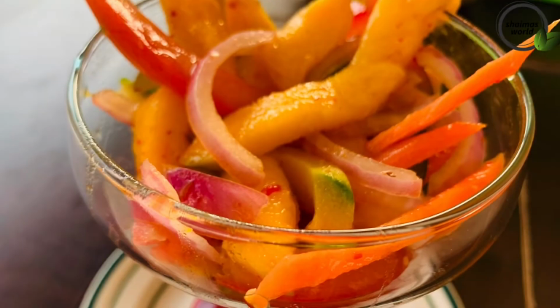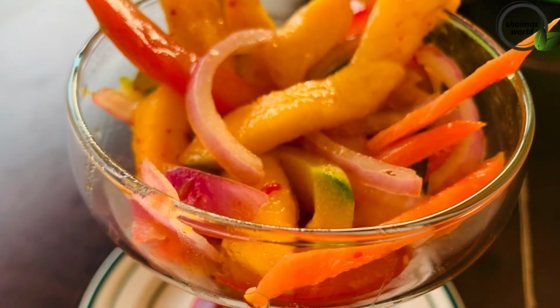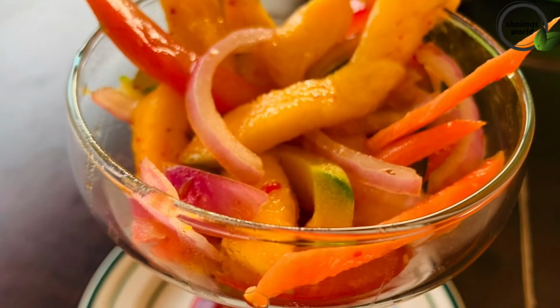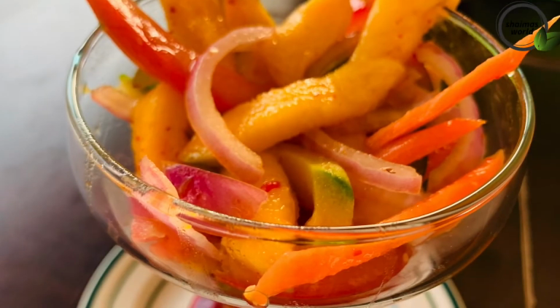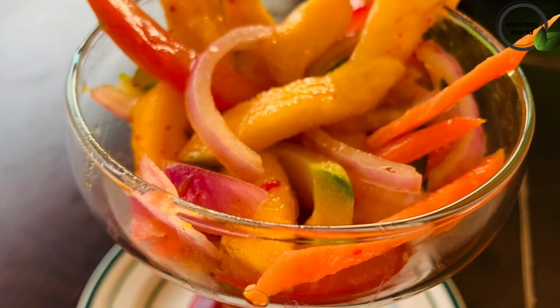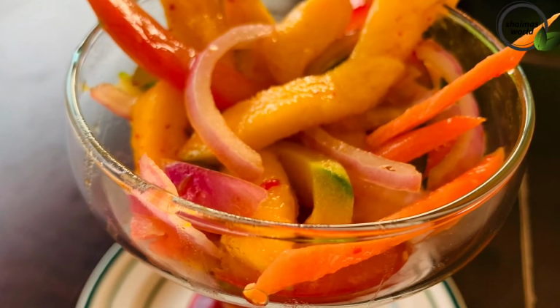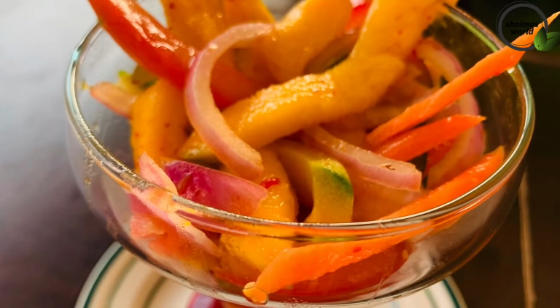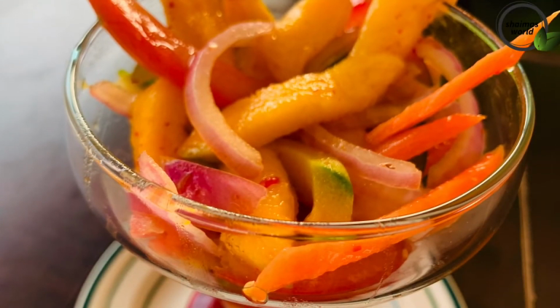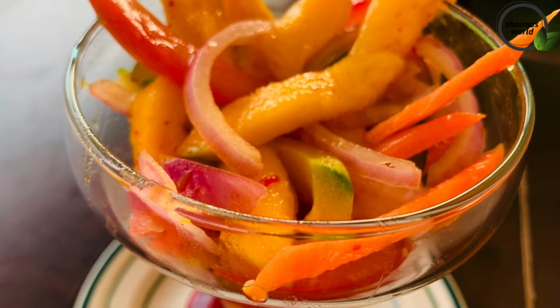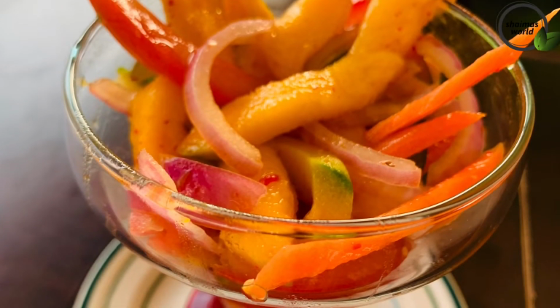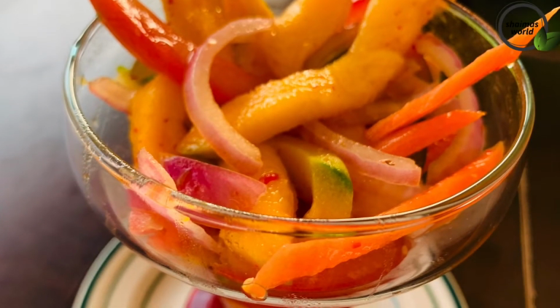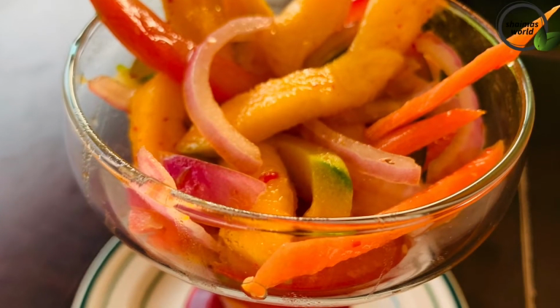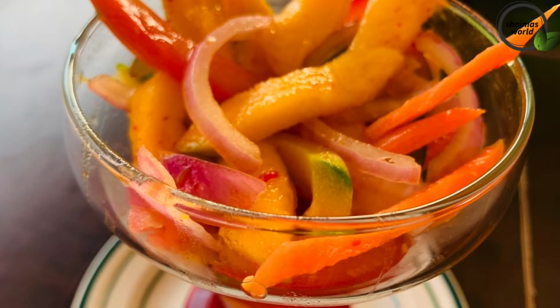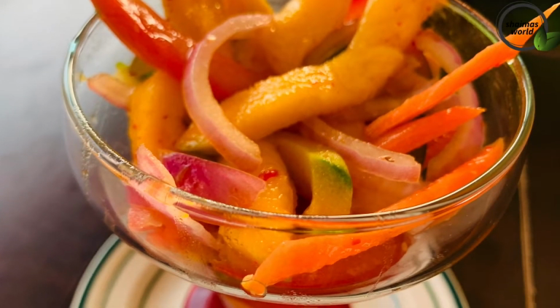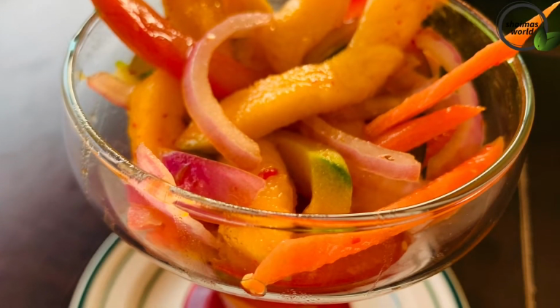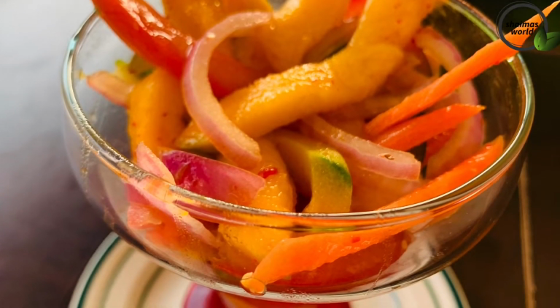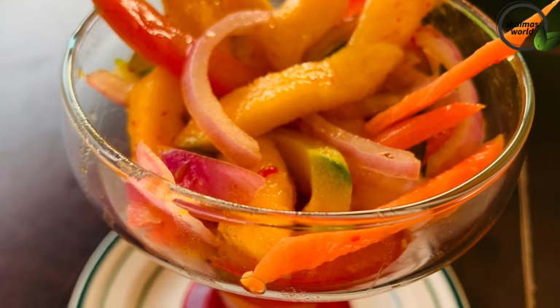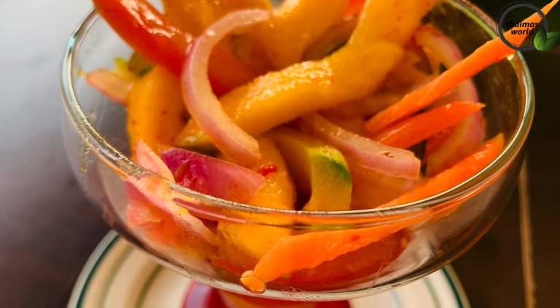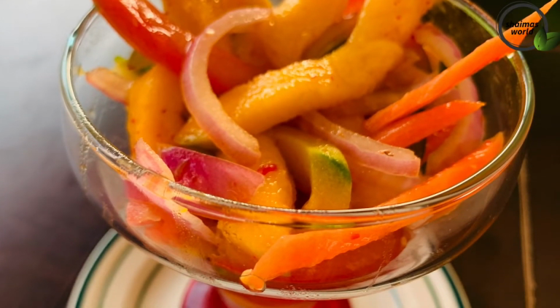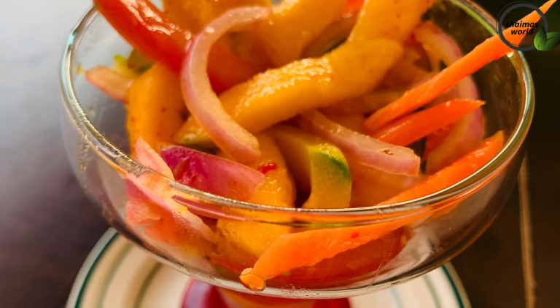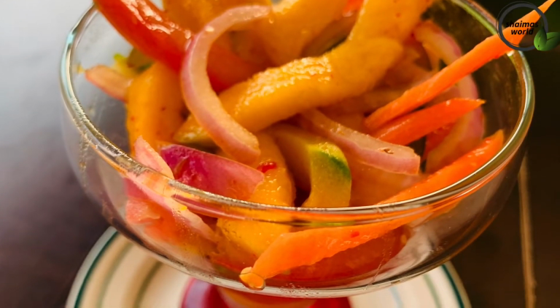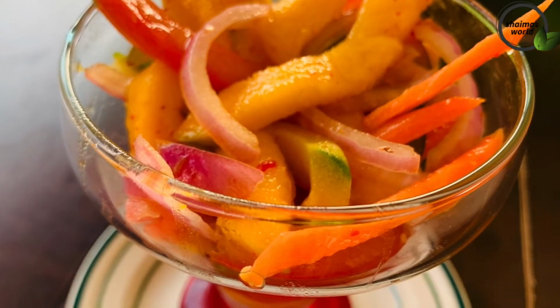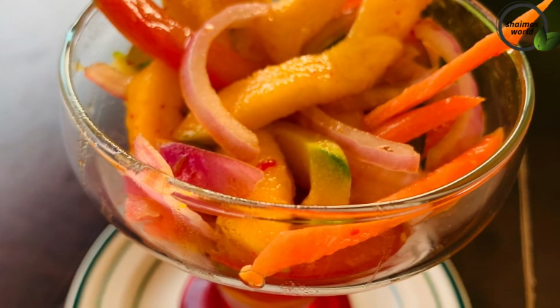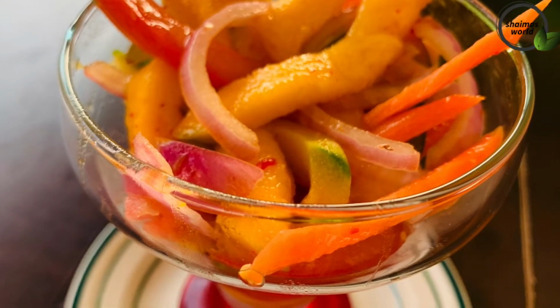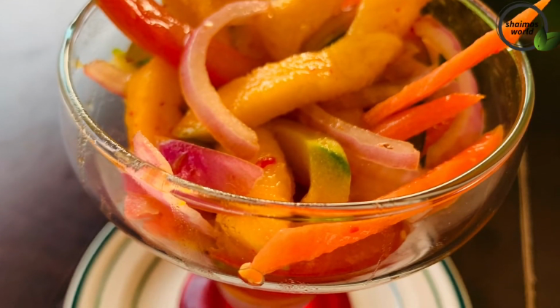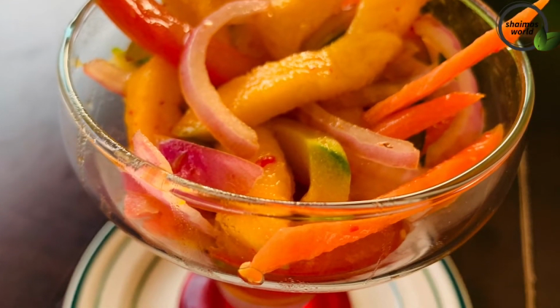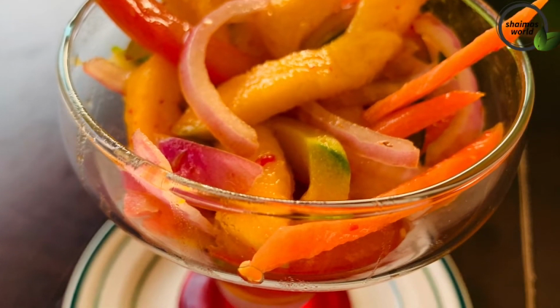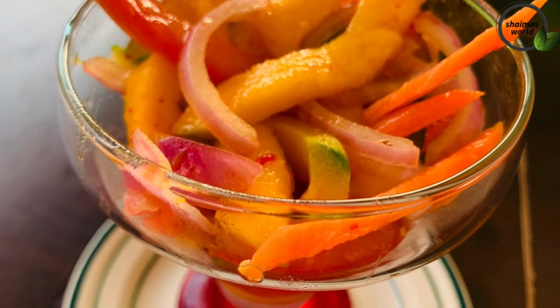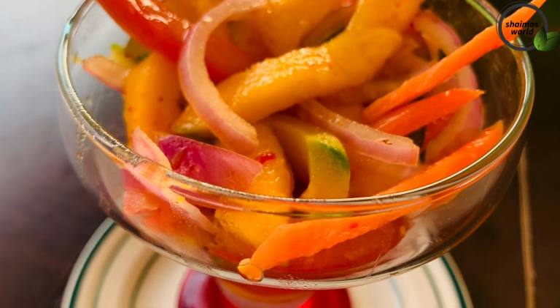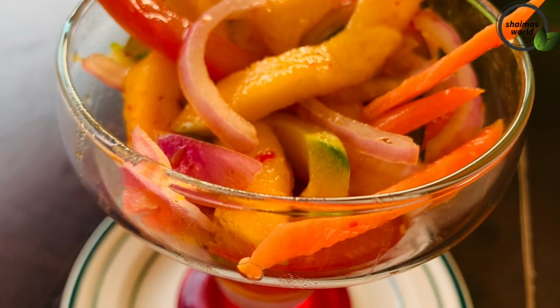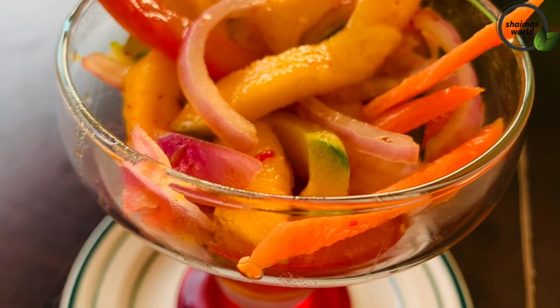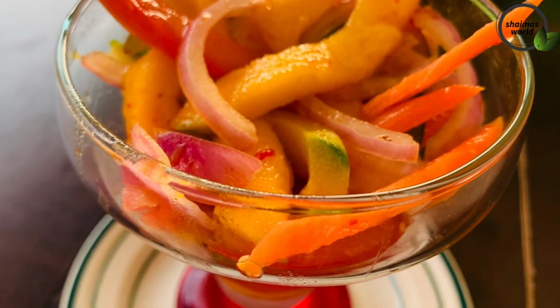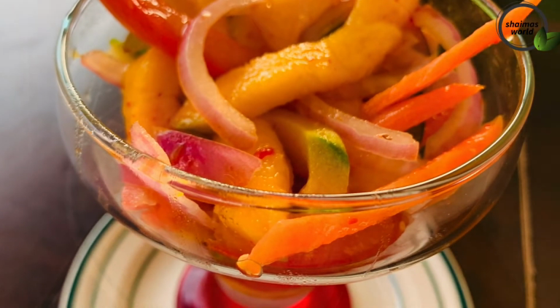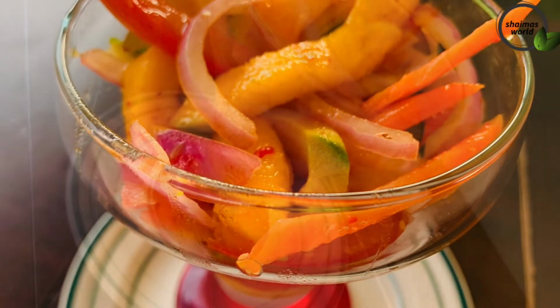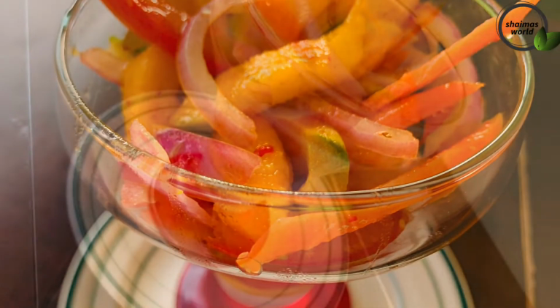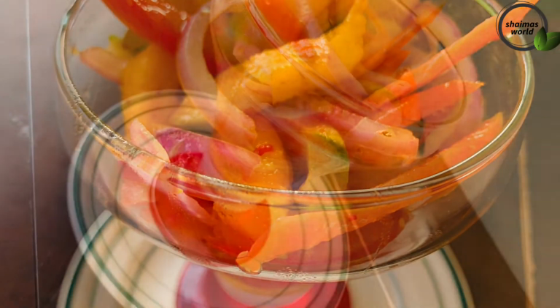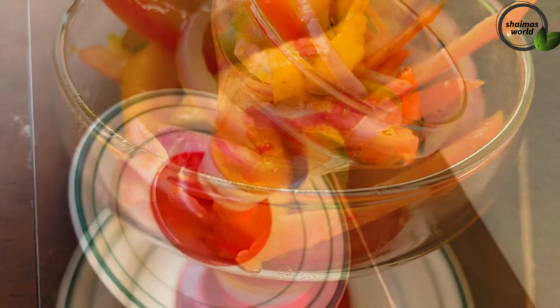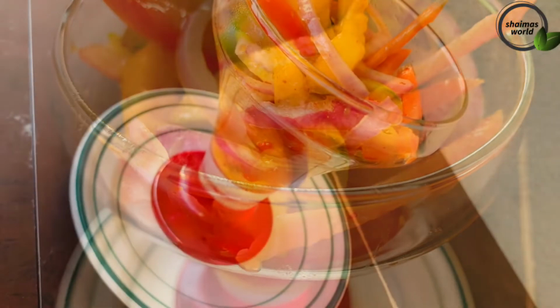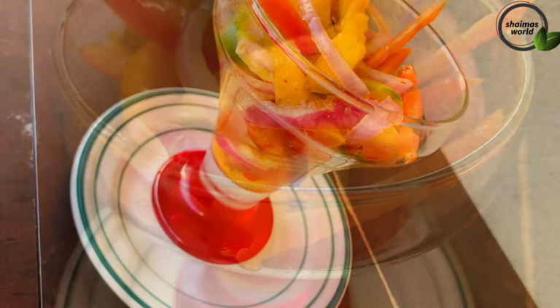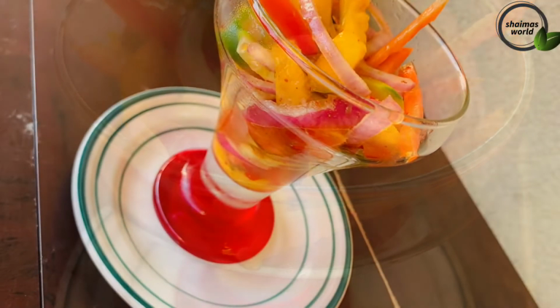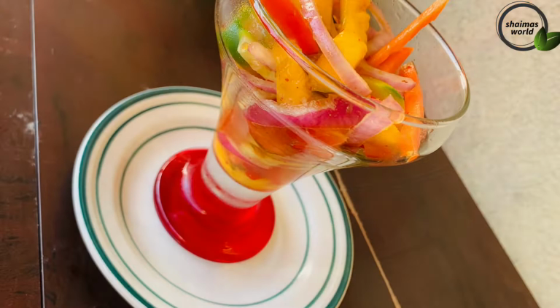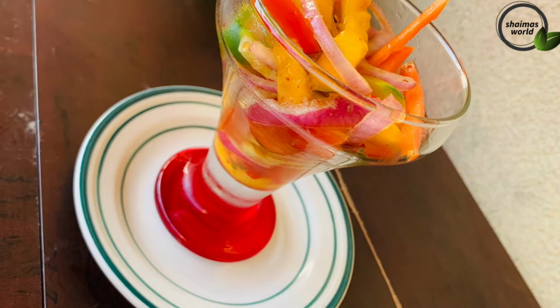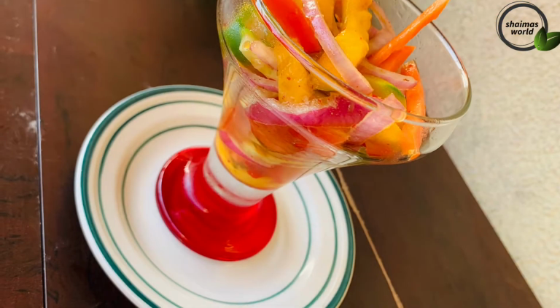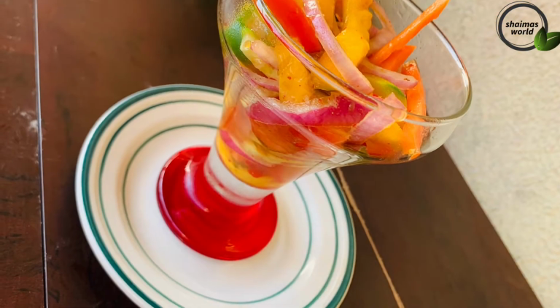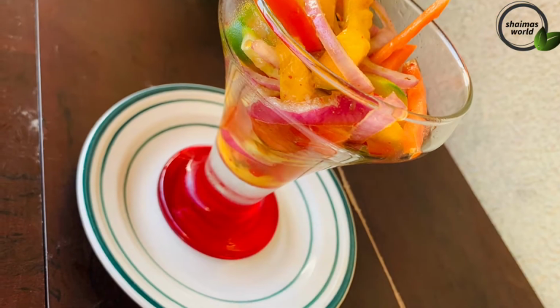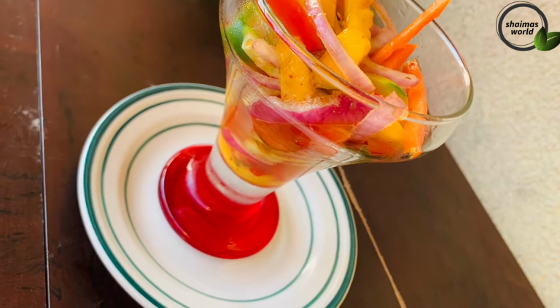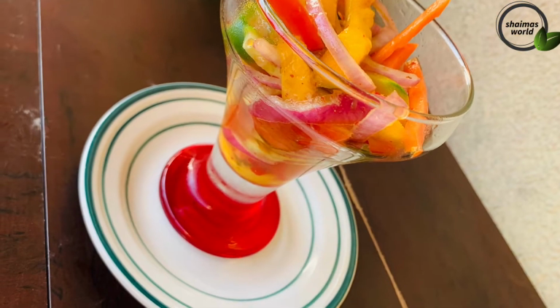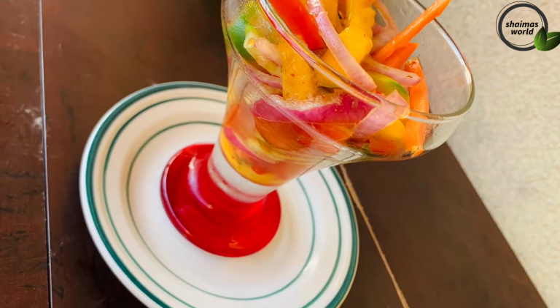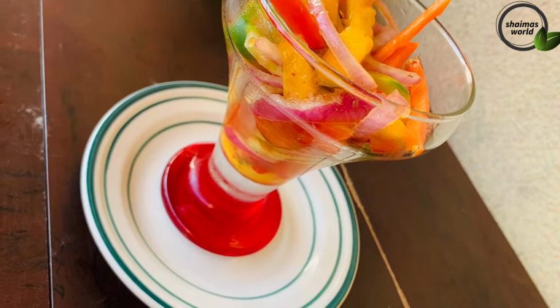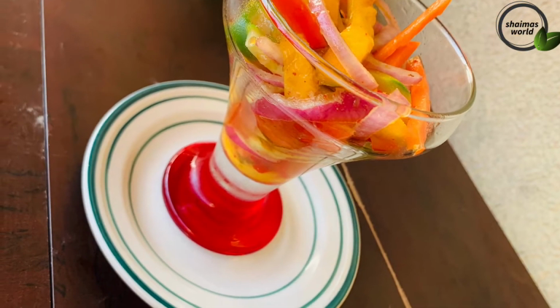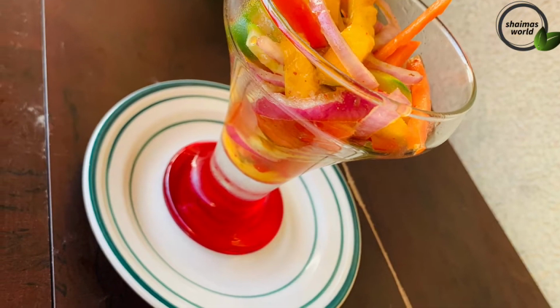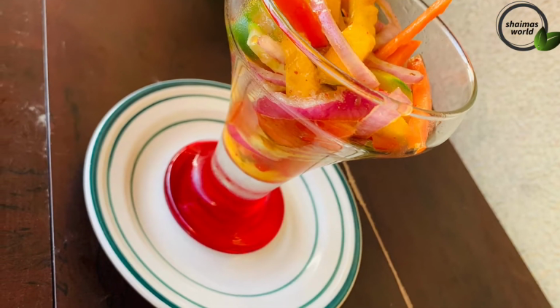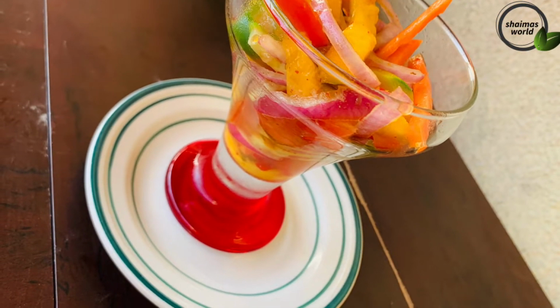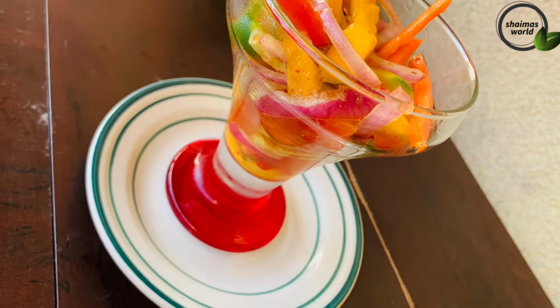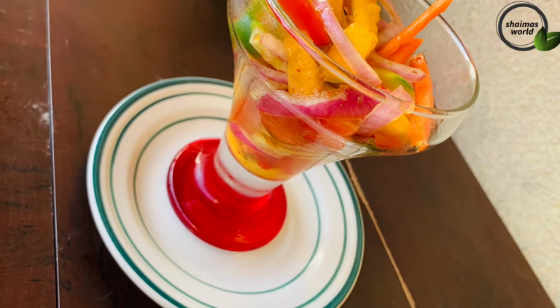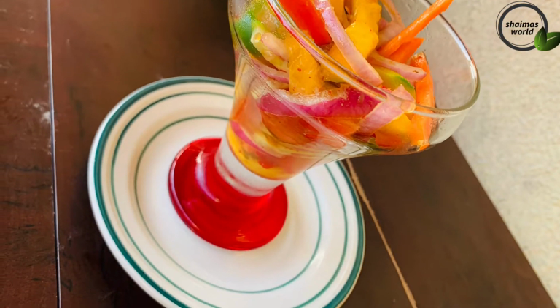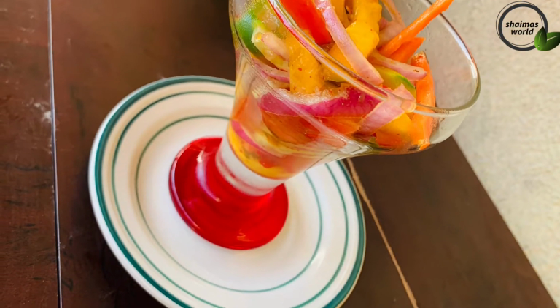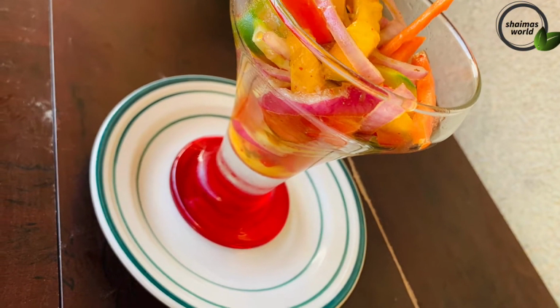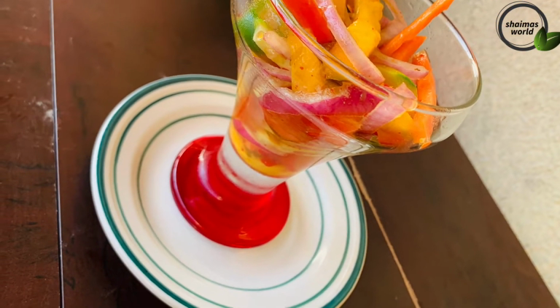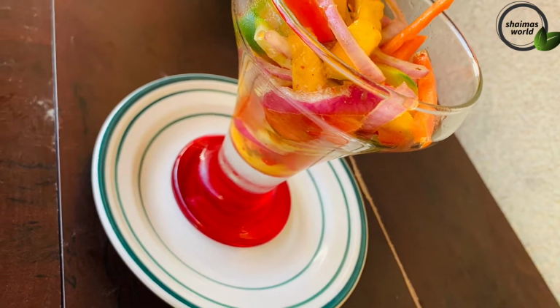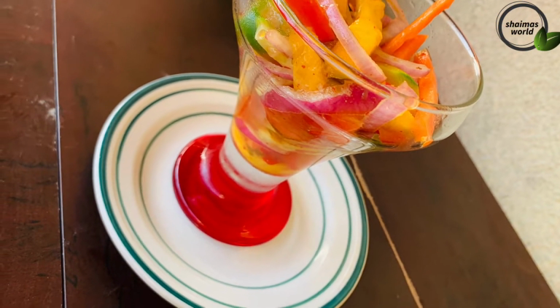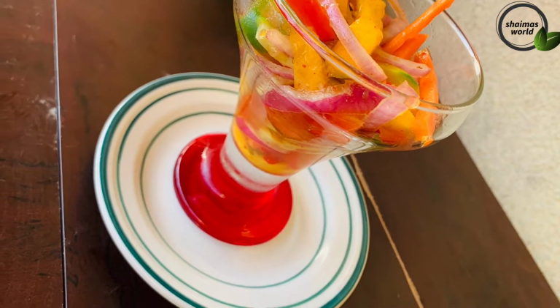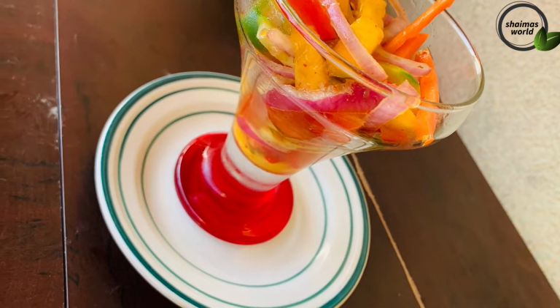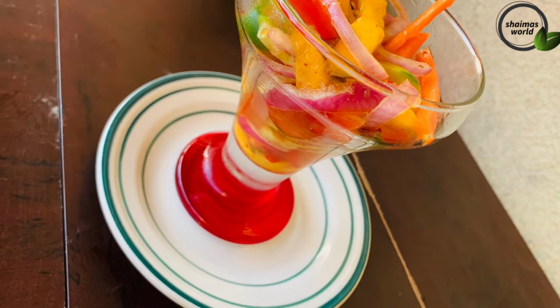I am going to make a recipe for my family. I am going to make a salad — a reddy salad.